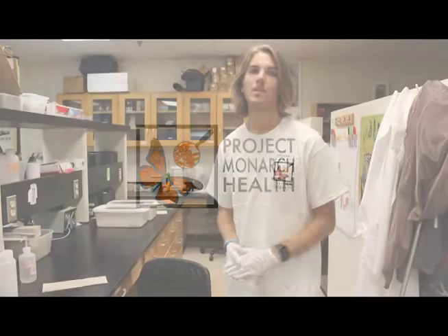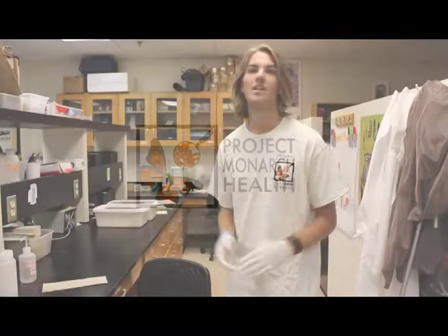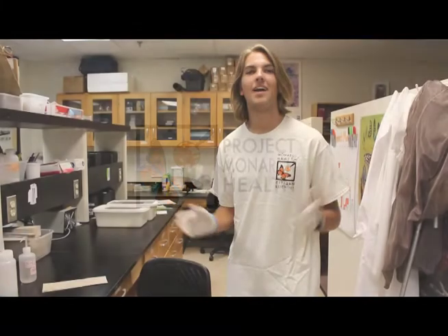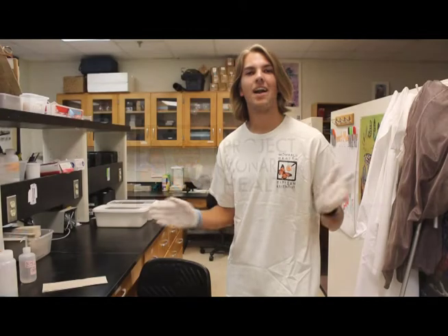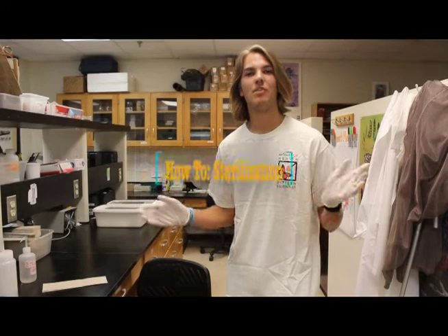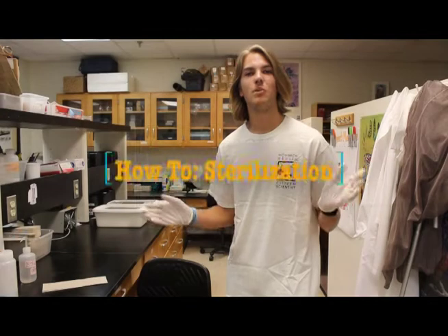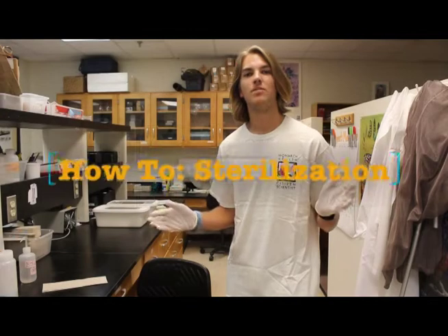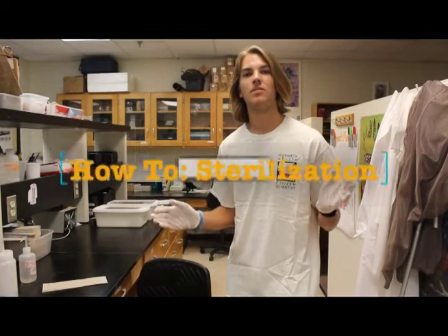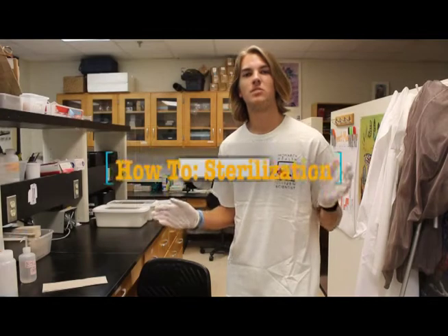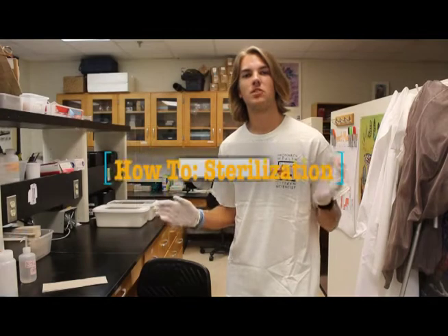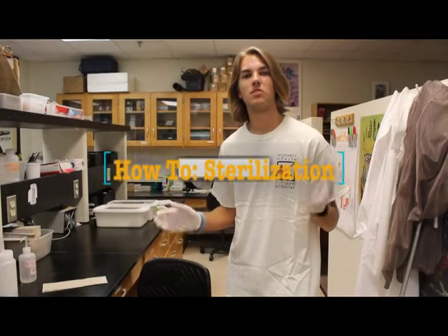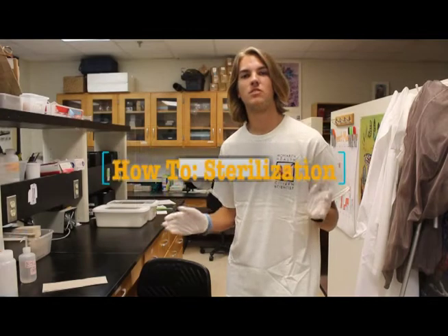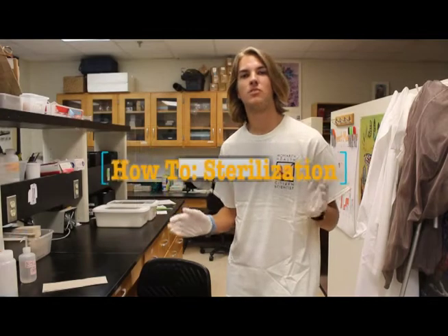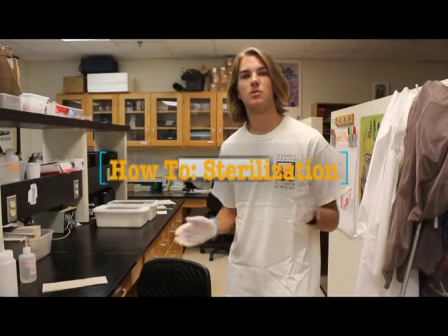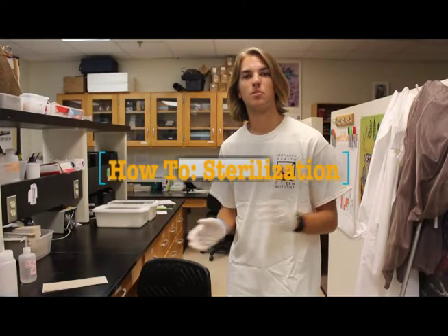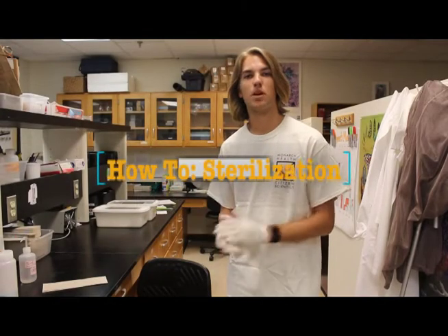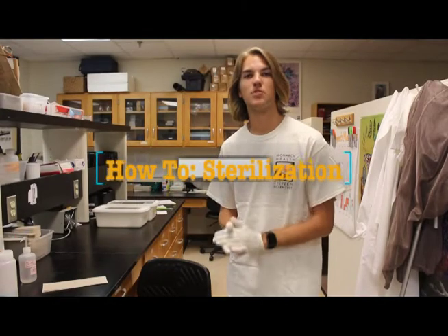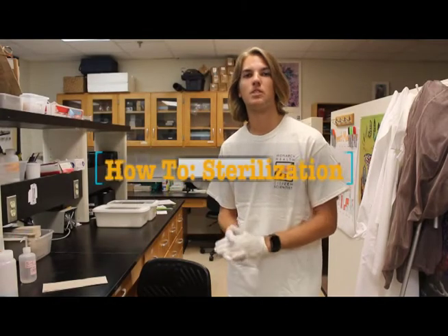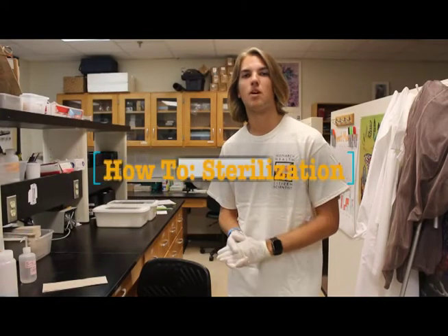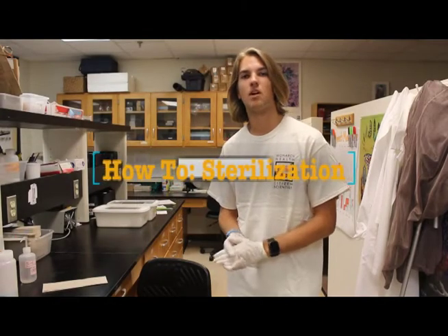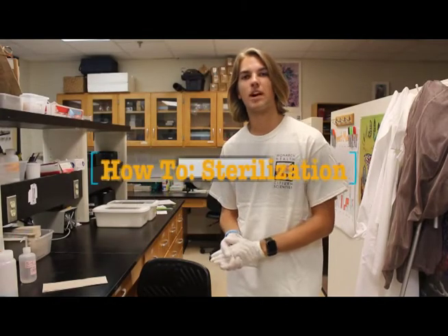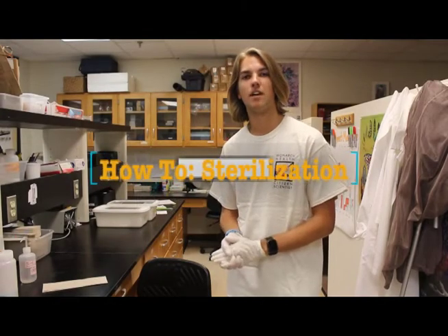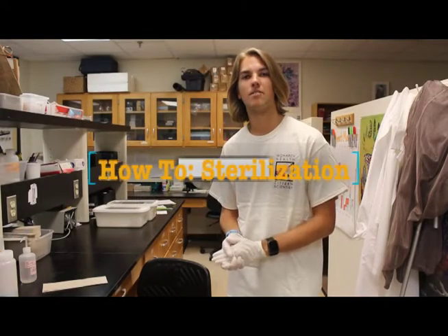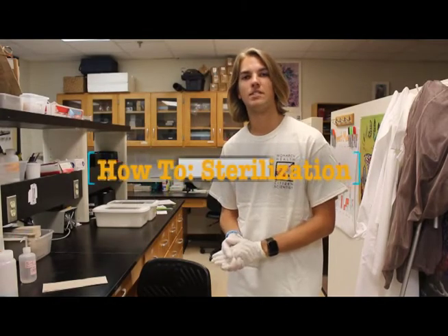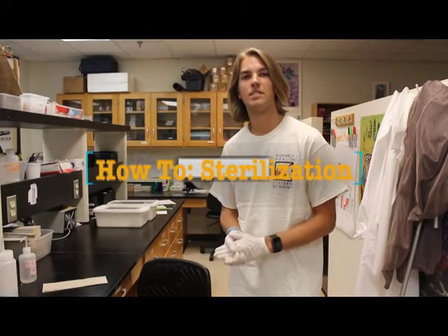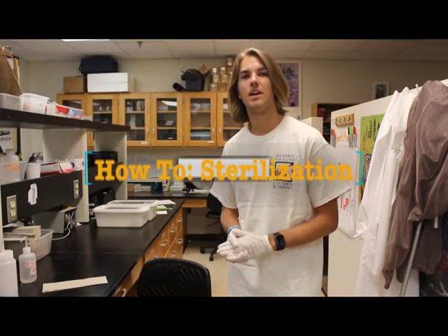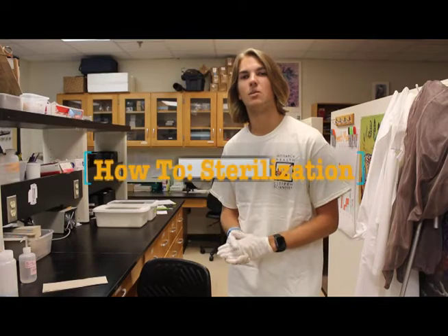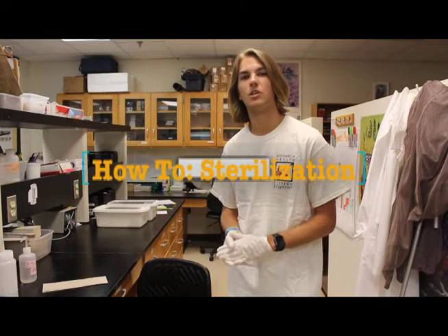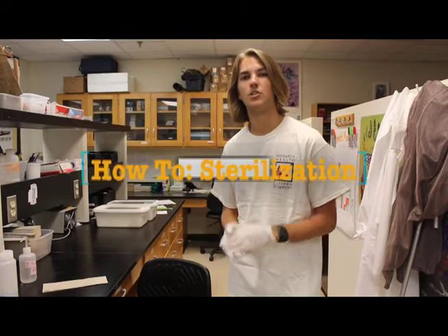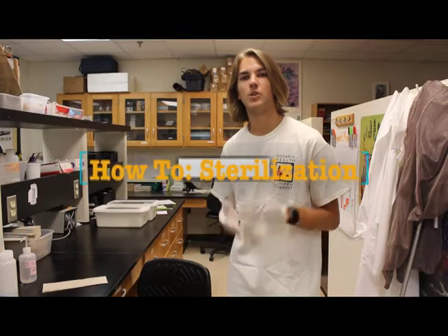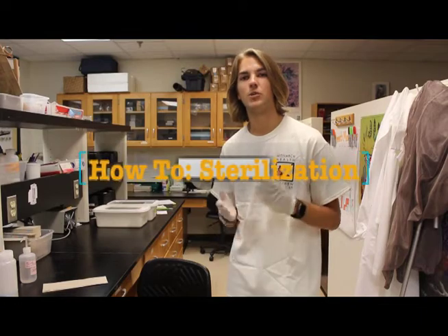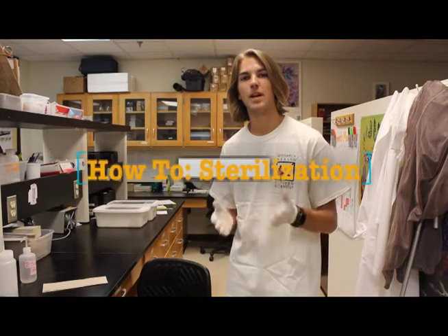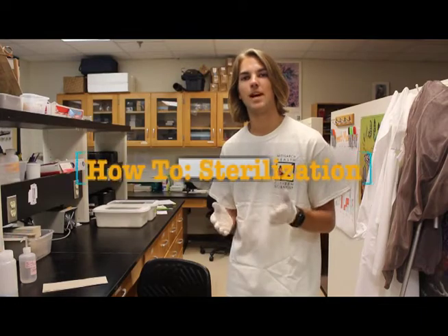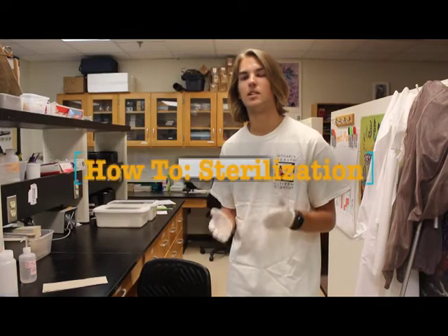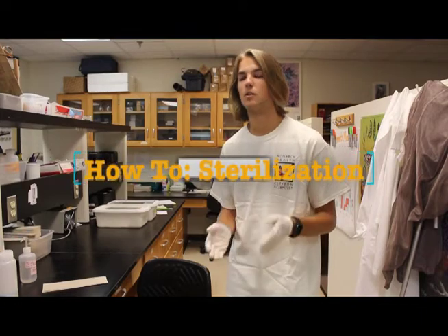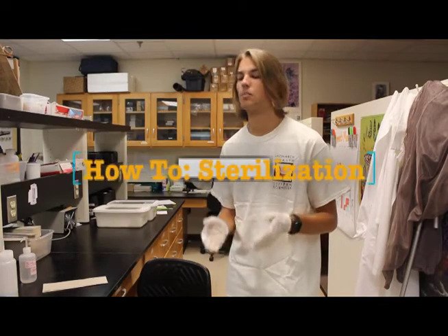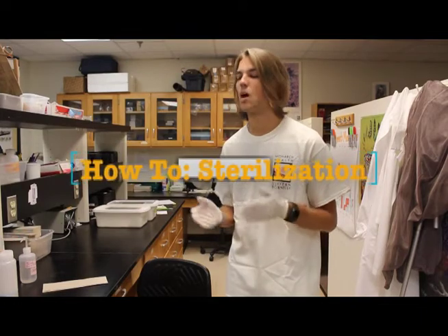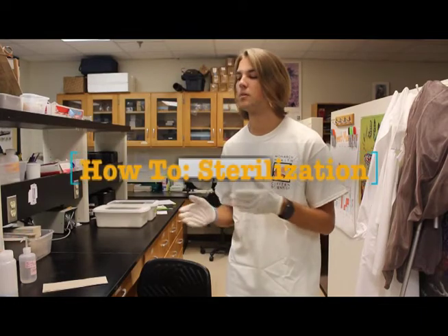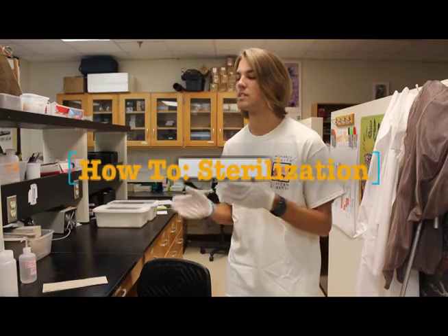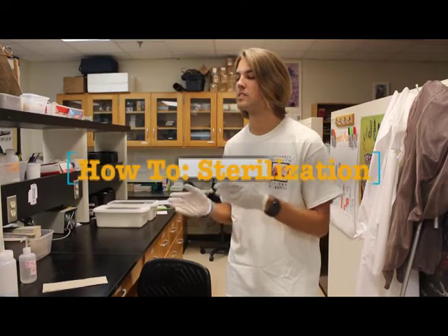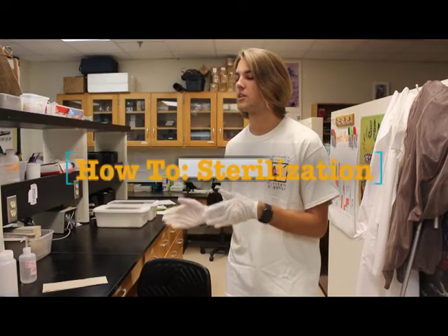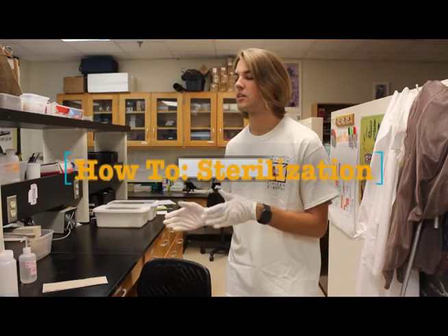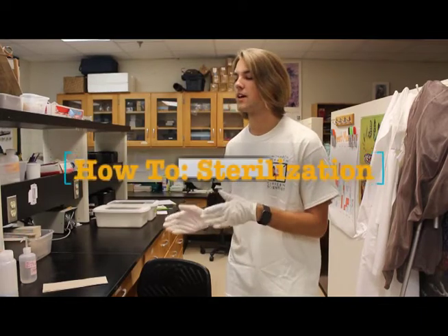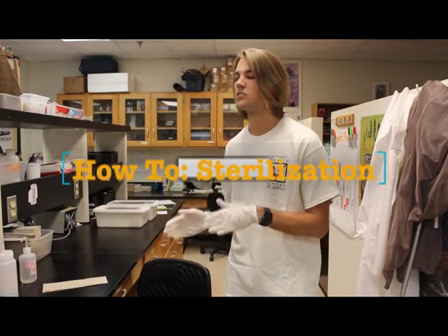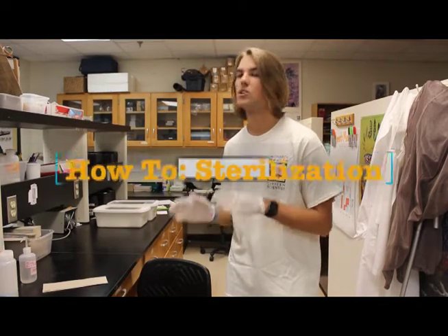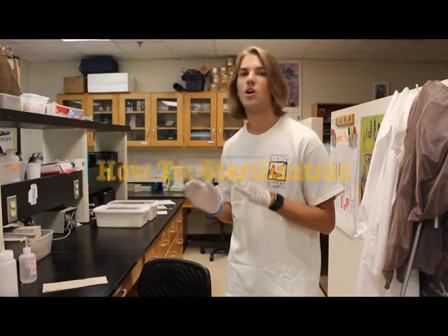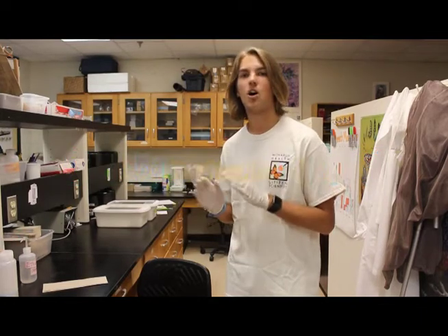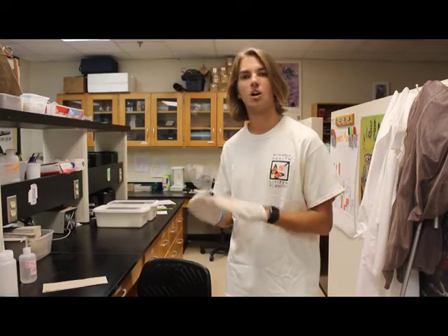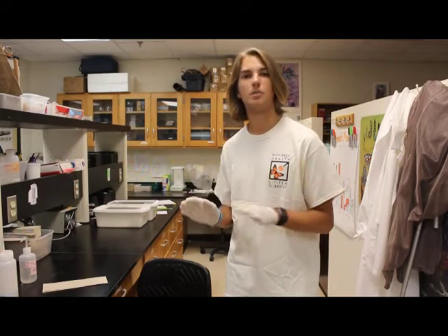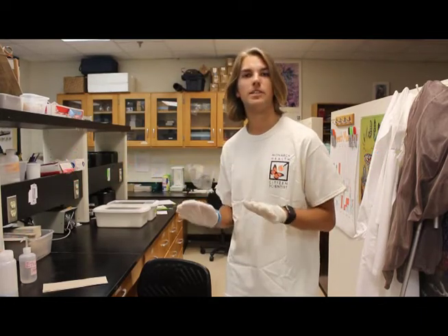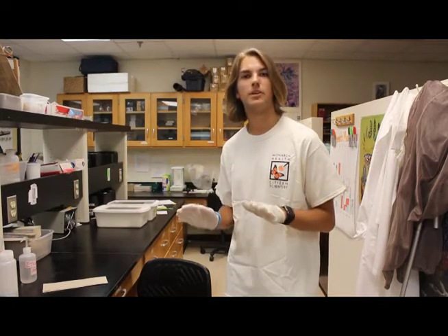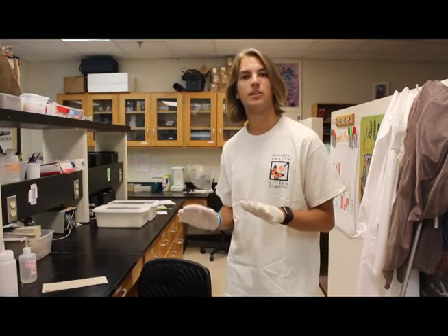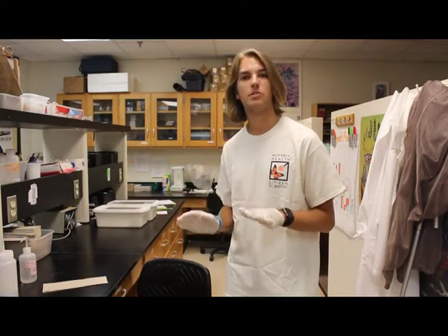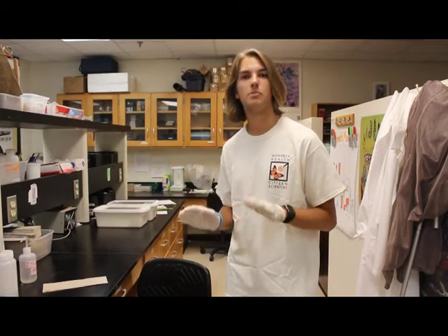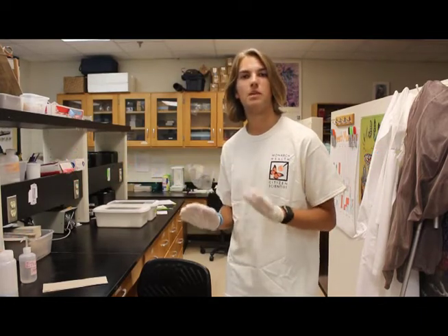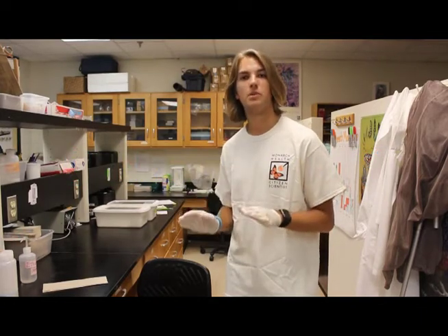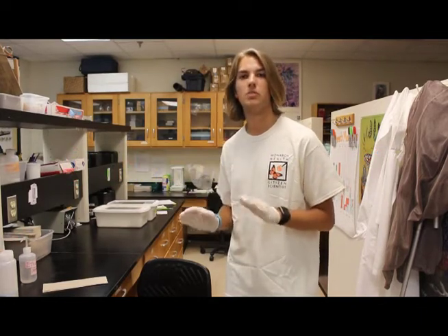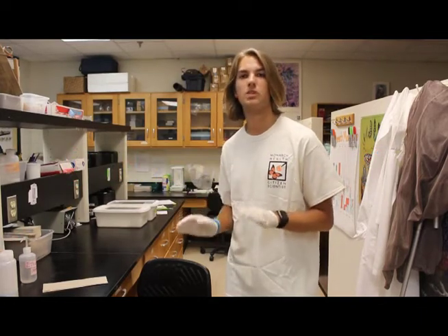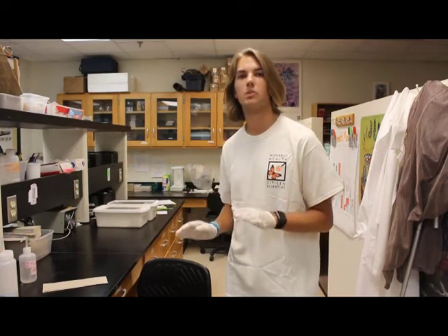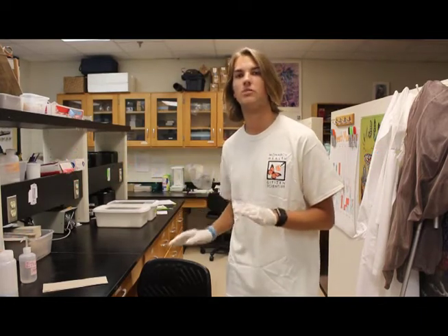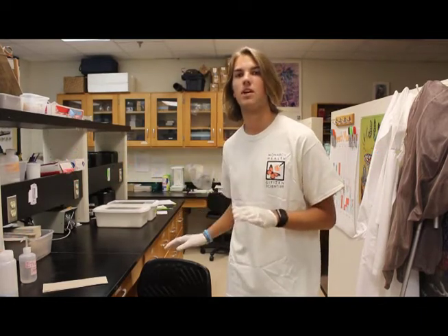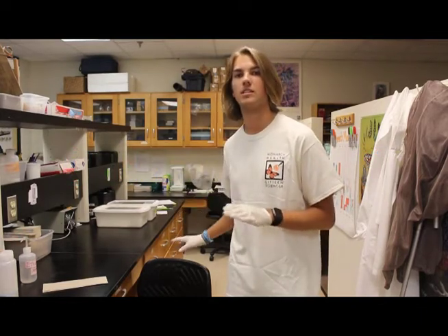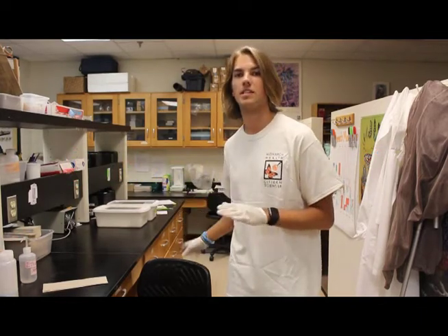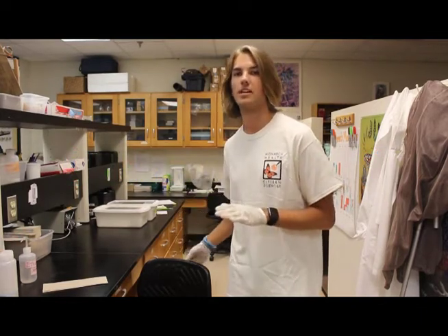Hey everyone, this is Christopher with Project Monarch Health and today I want to show you guys how to properly sterilize all your materials you may be using when volunteering.